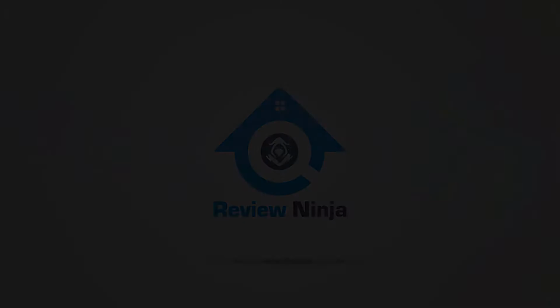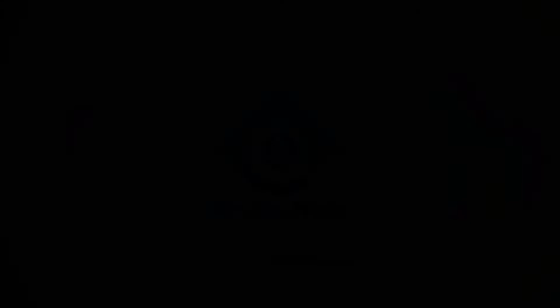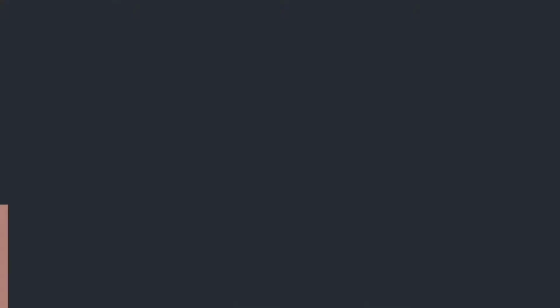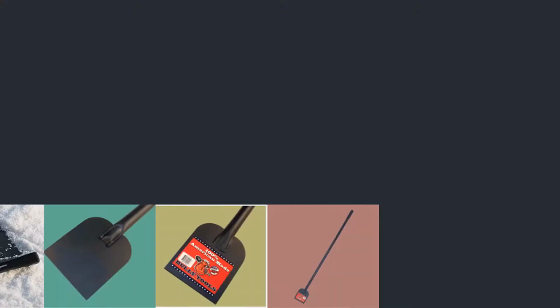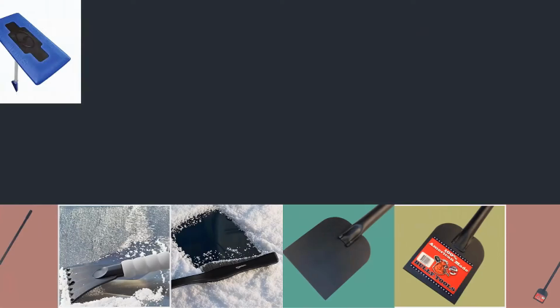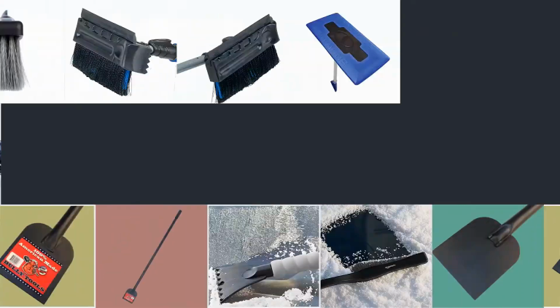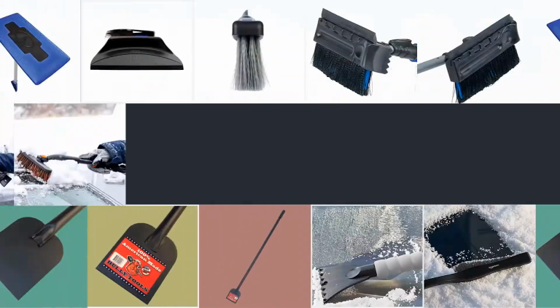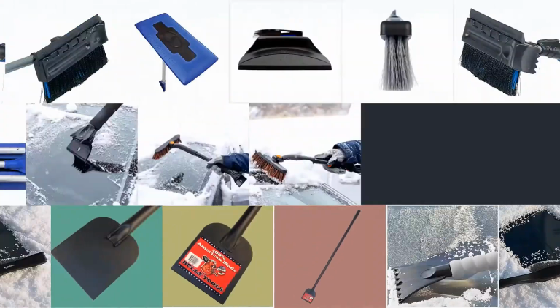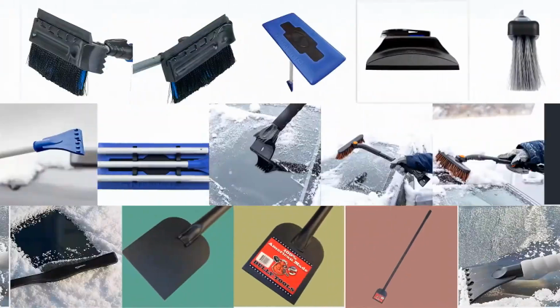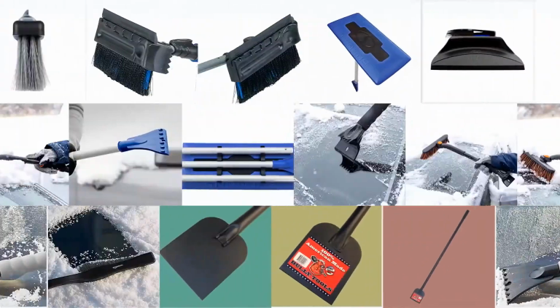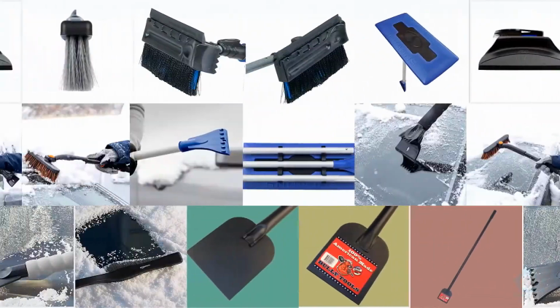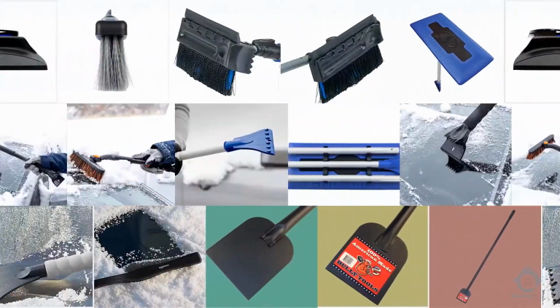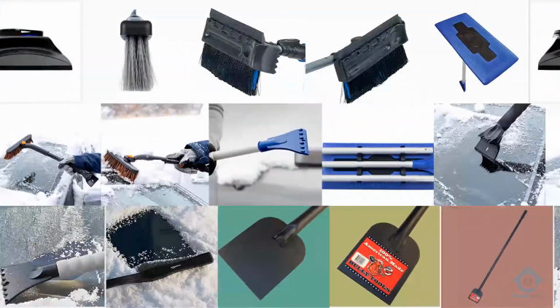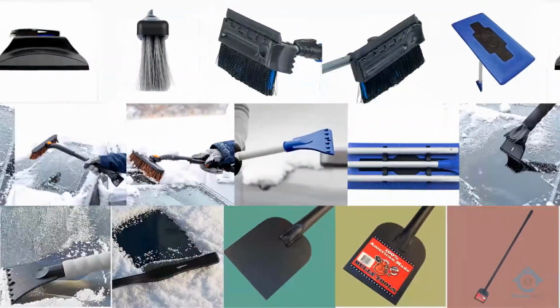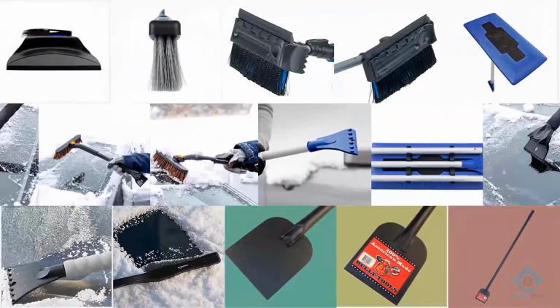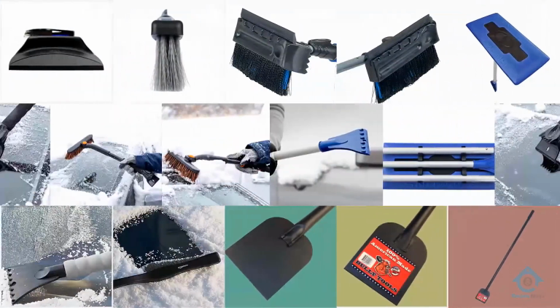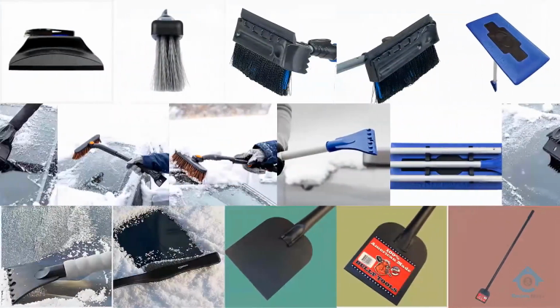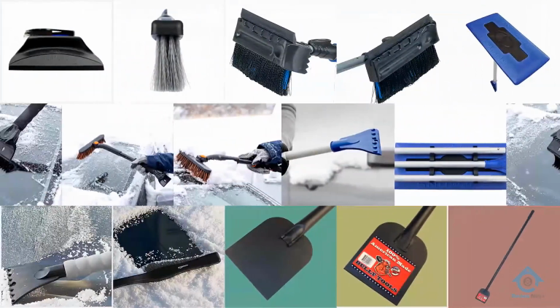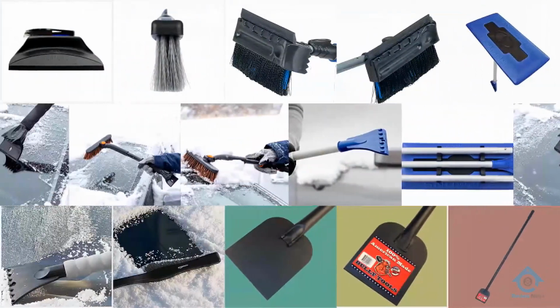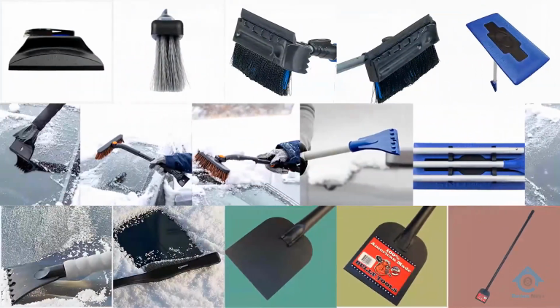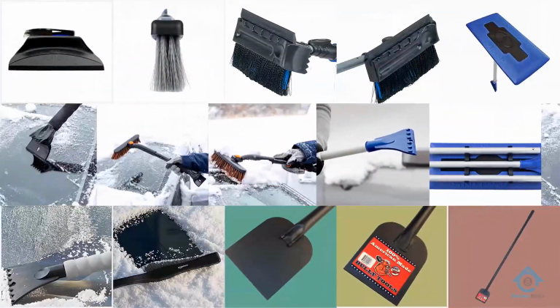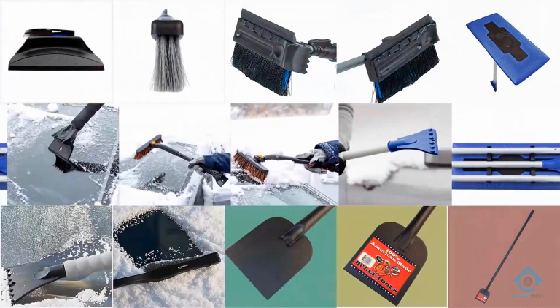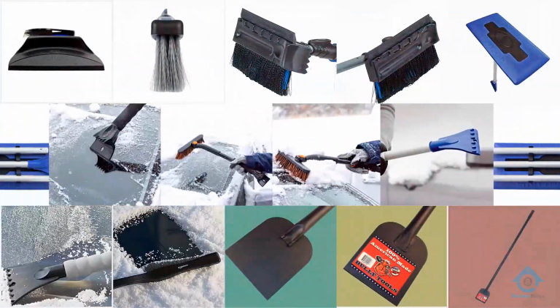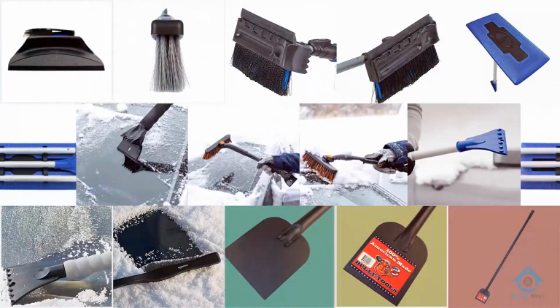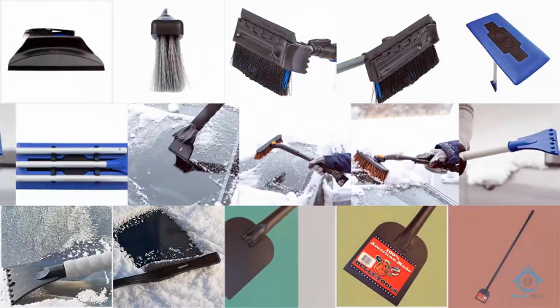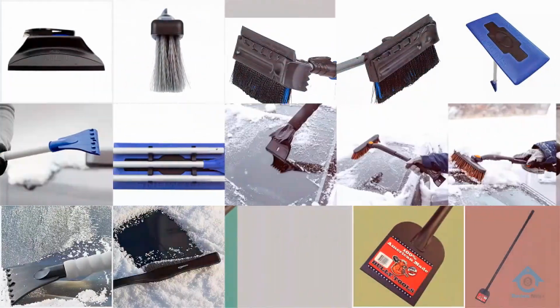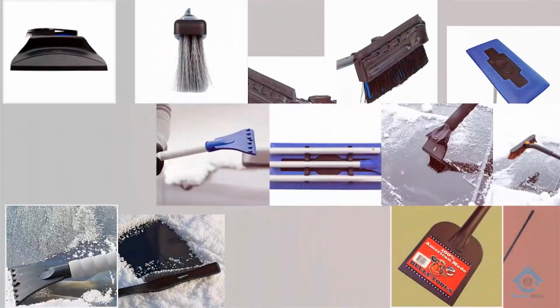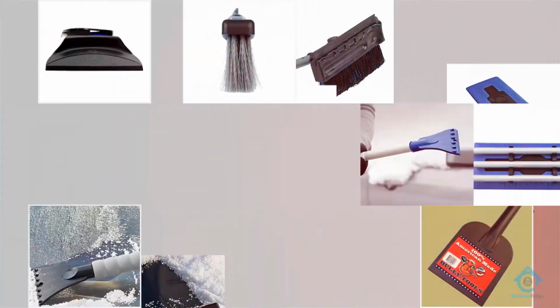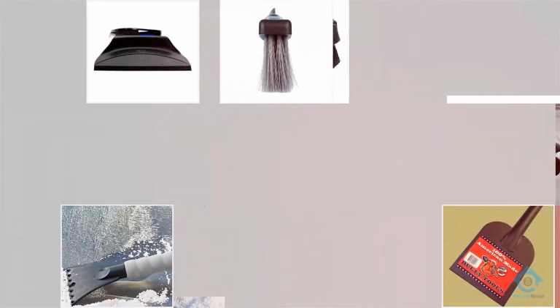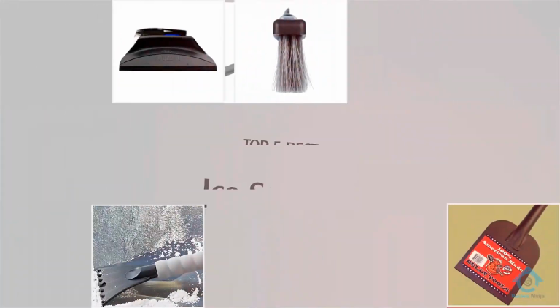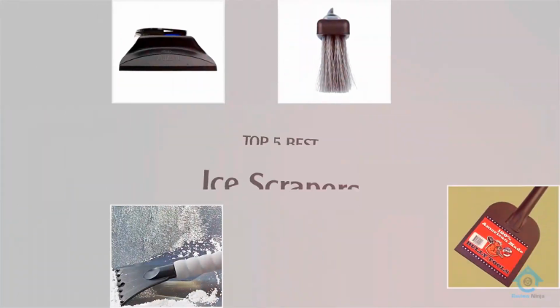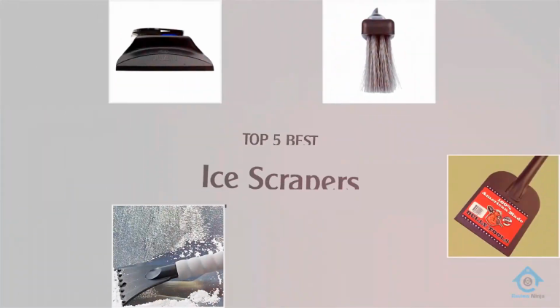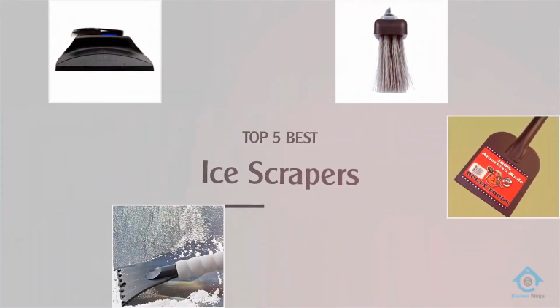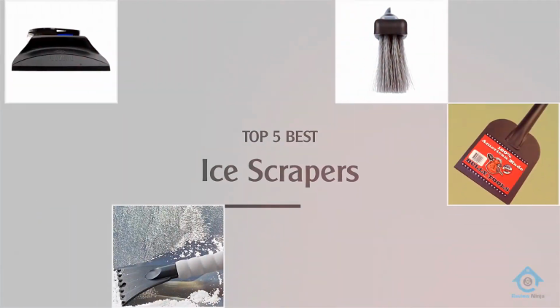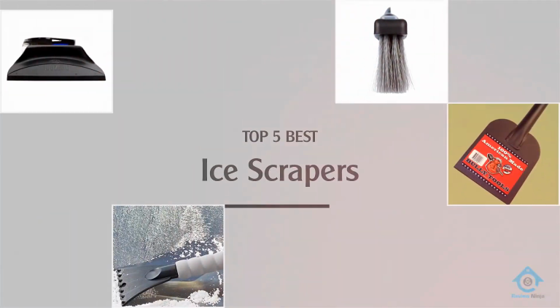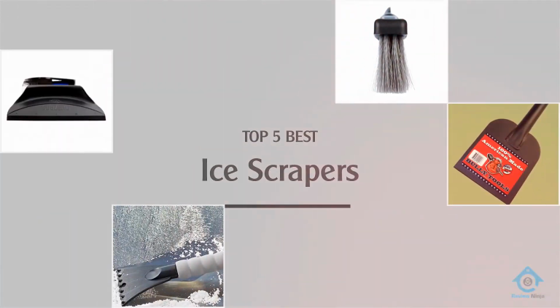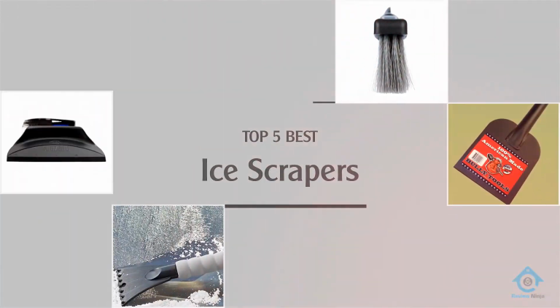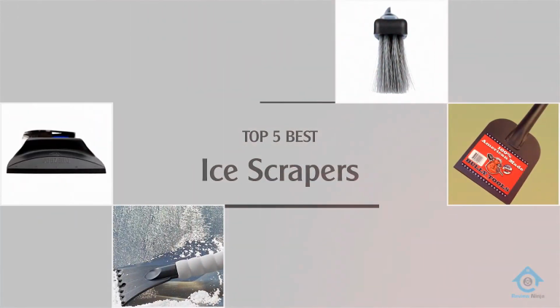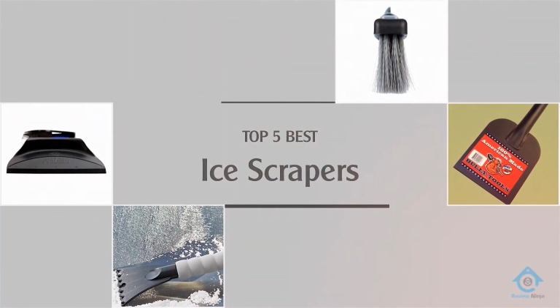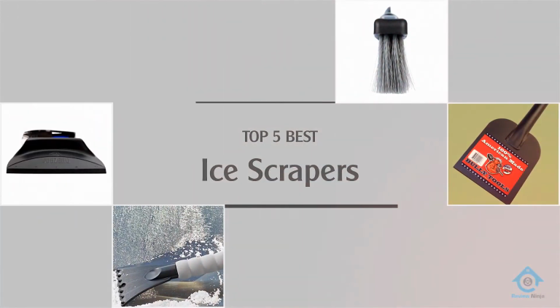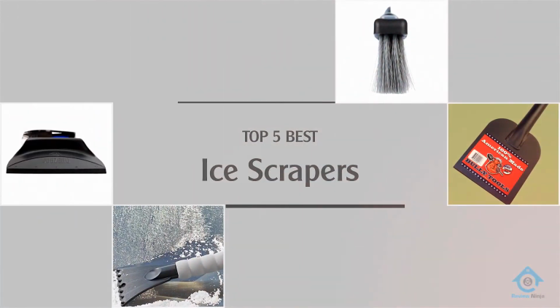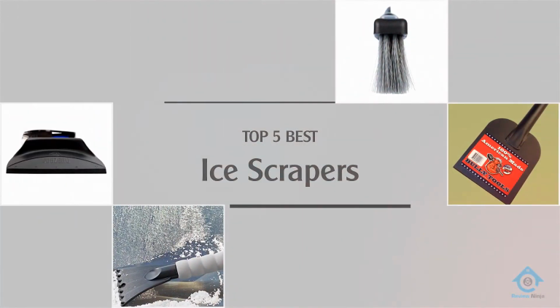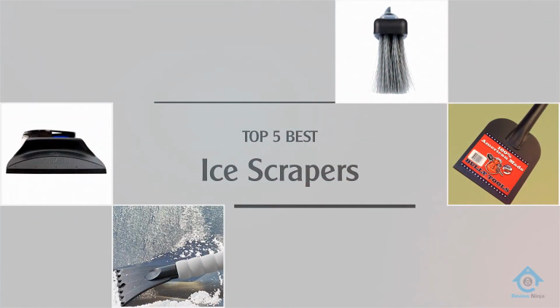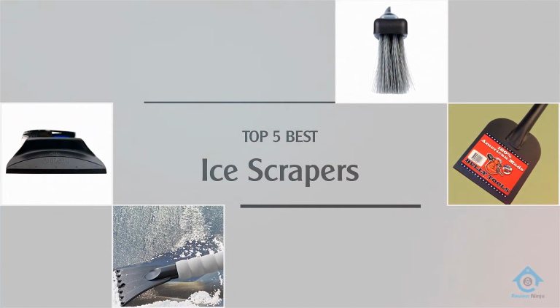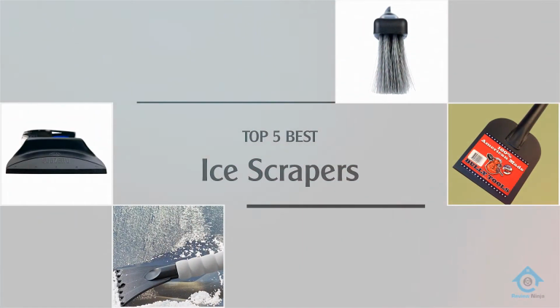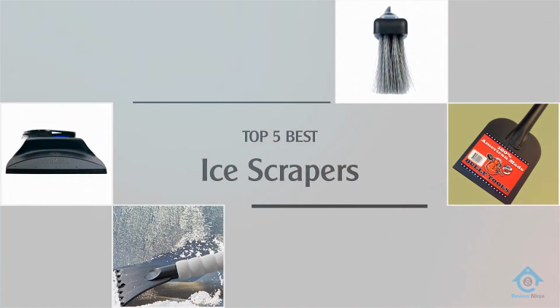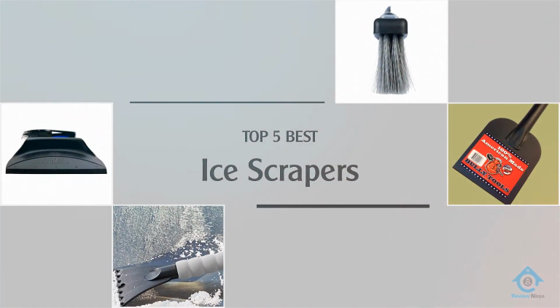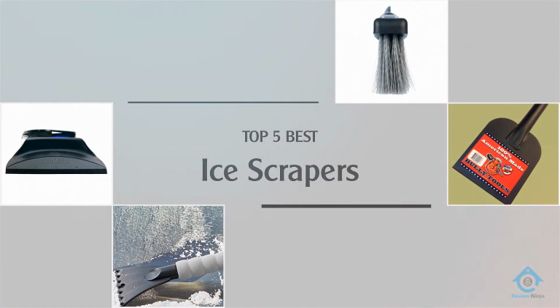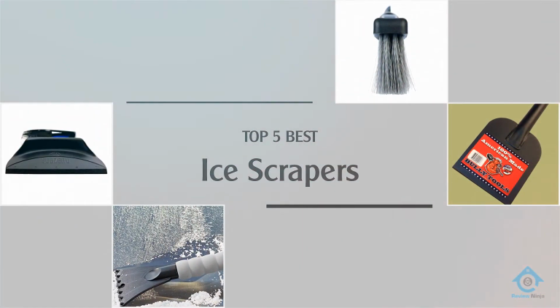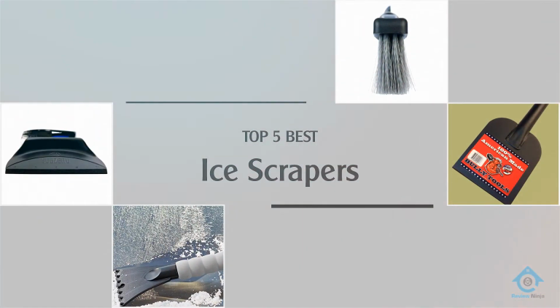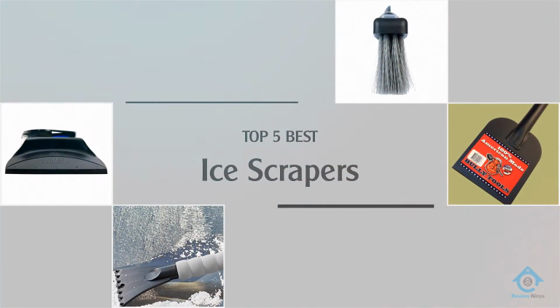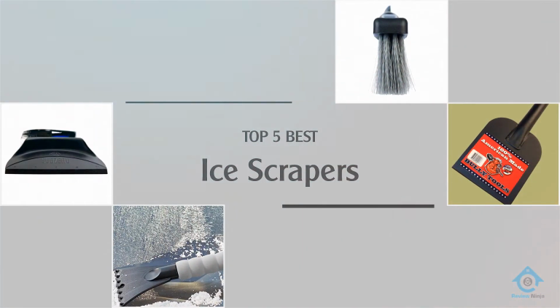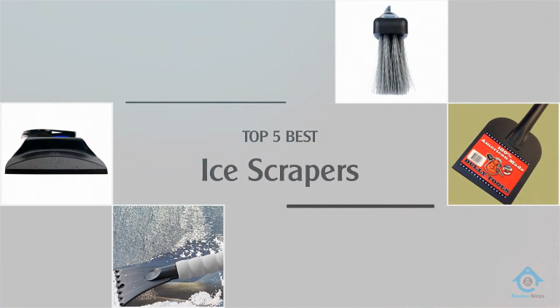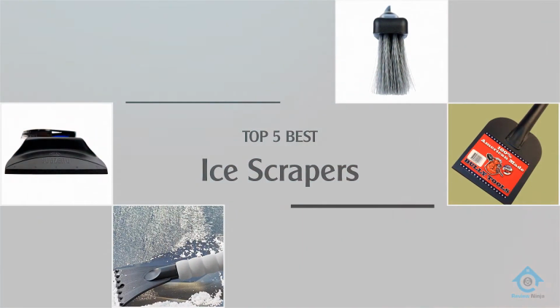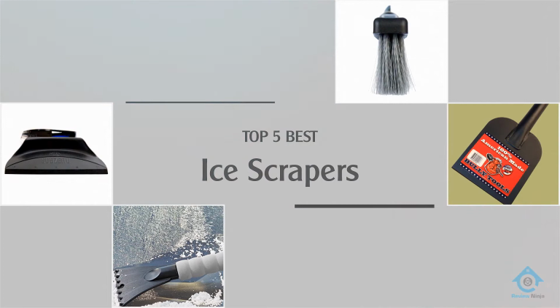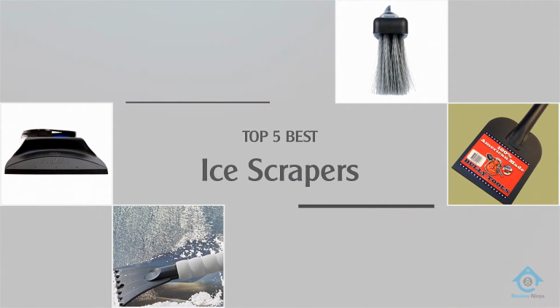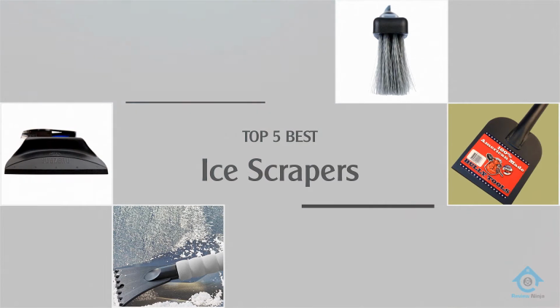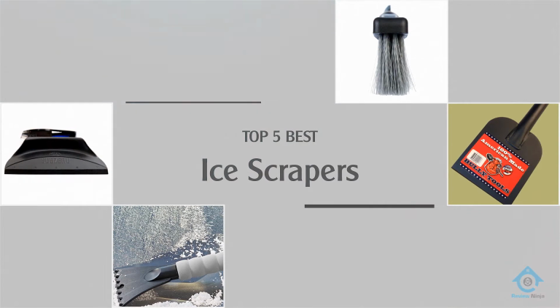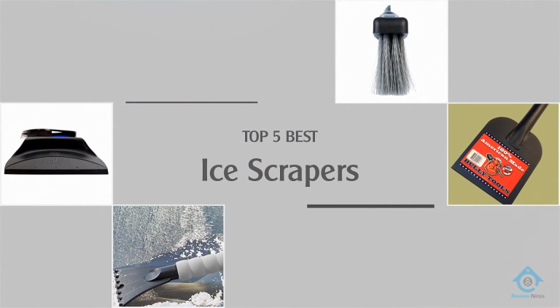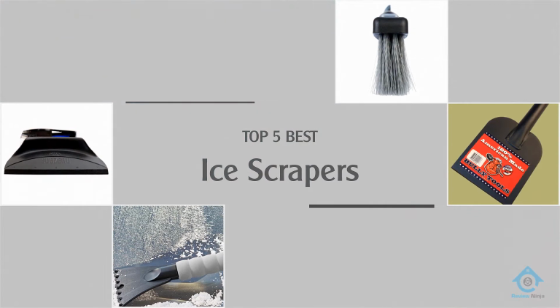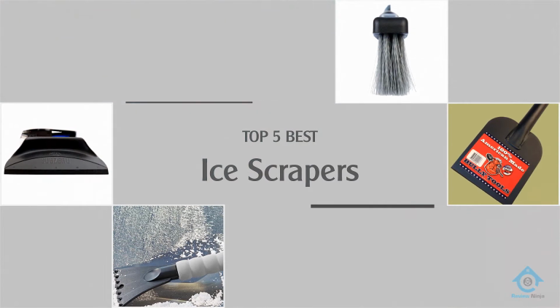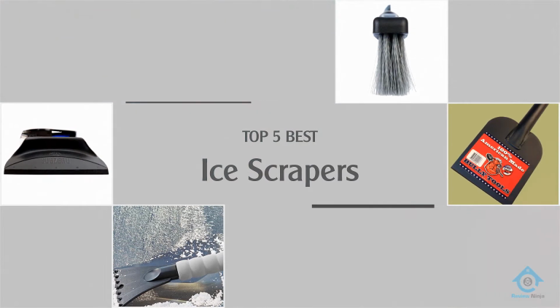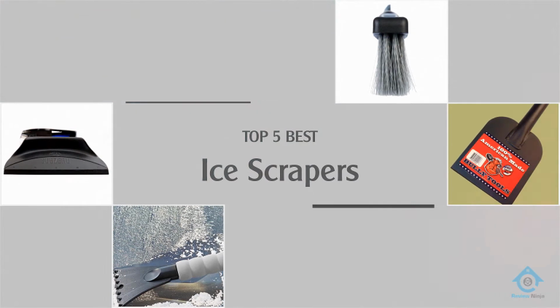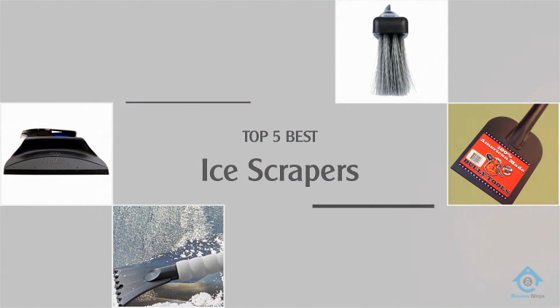If you are looking for the best ice scraper, here is a collection you have got to see. Let's get started.